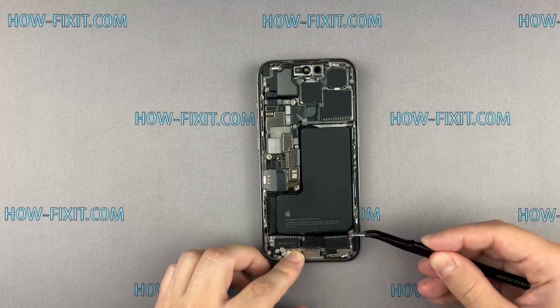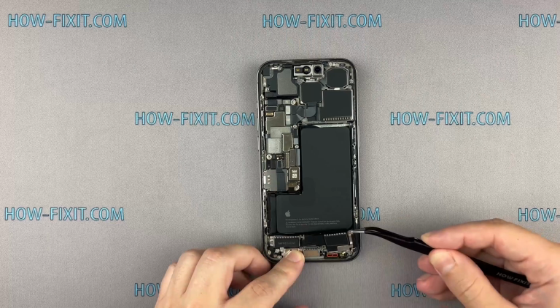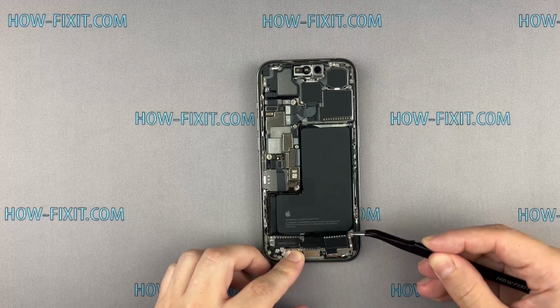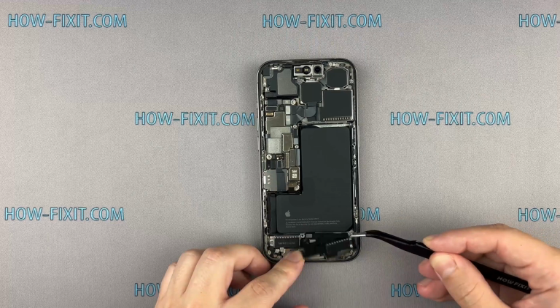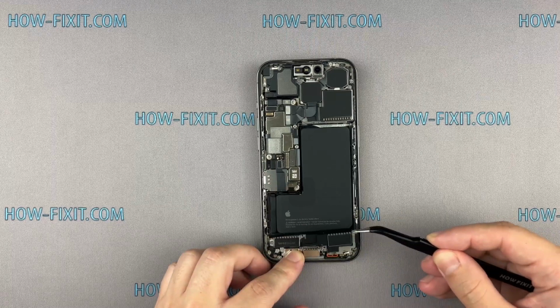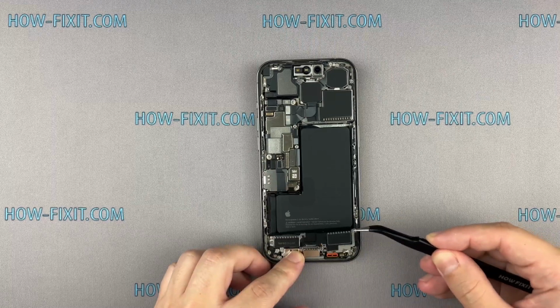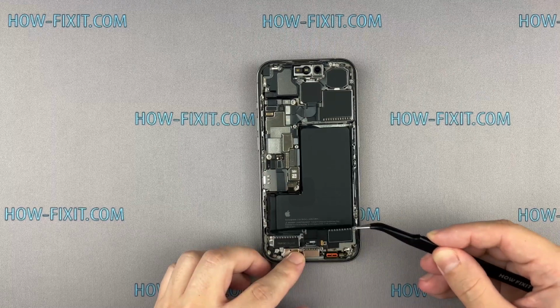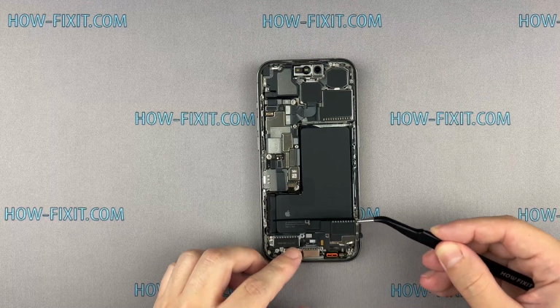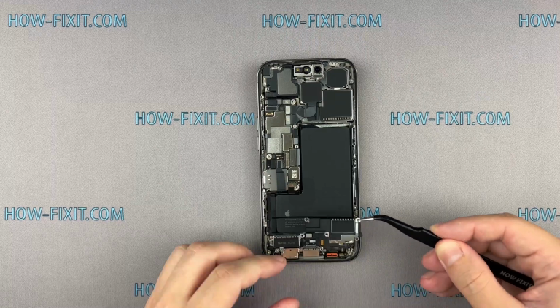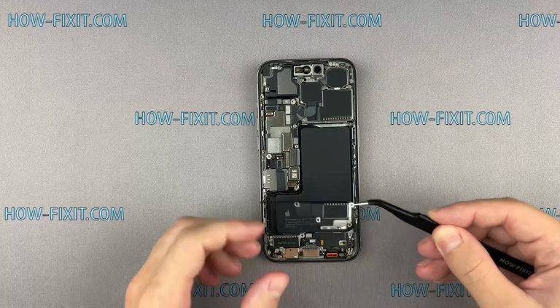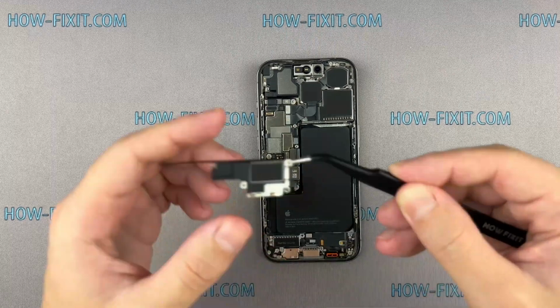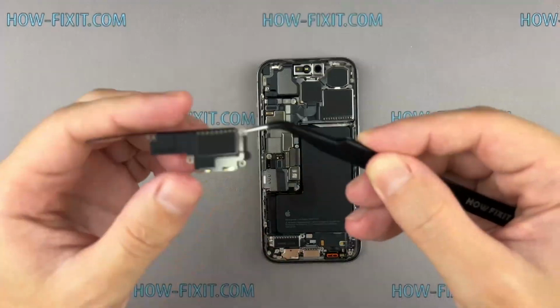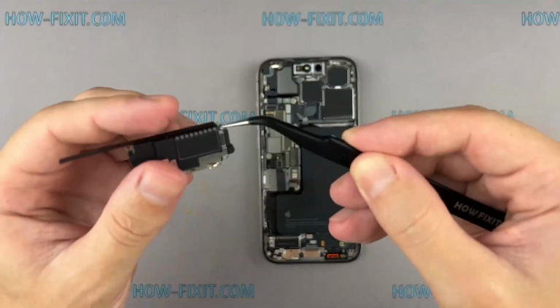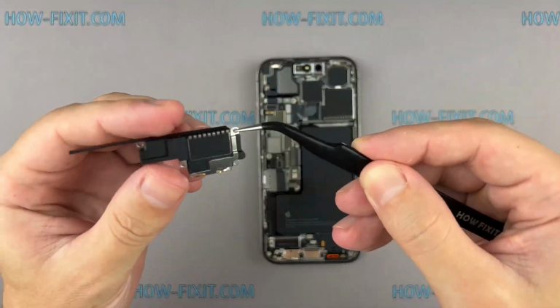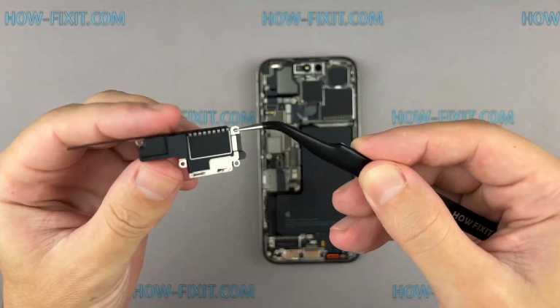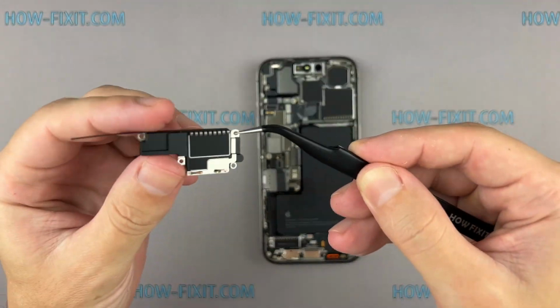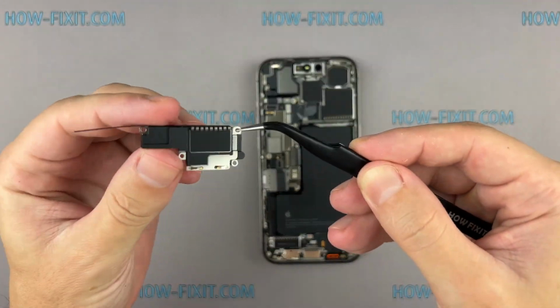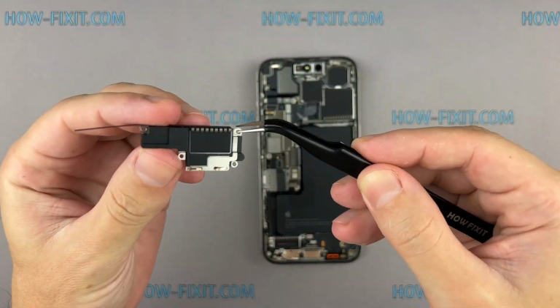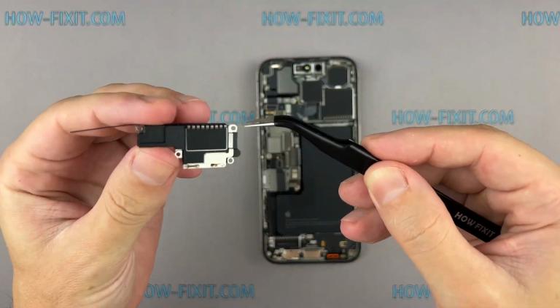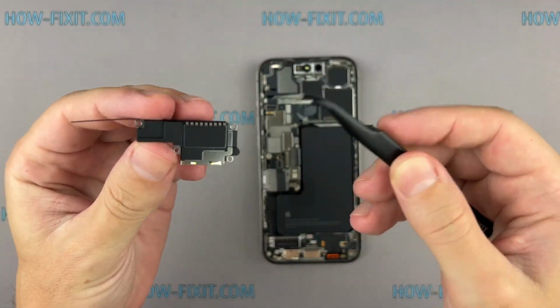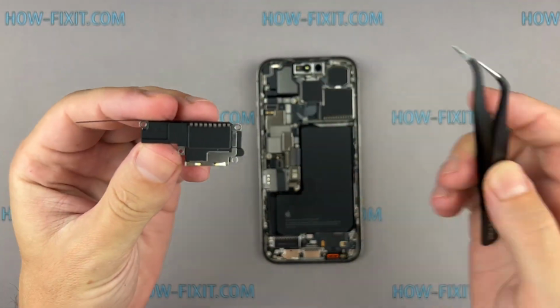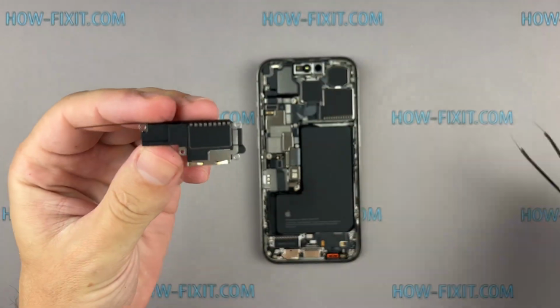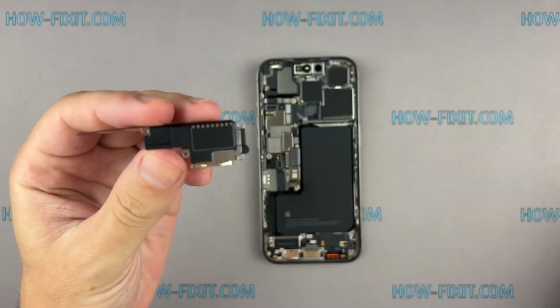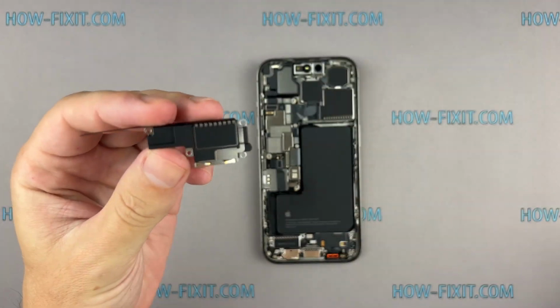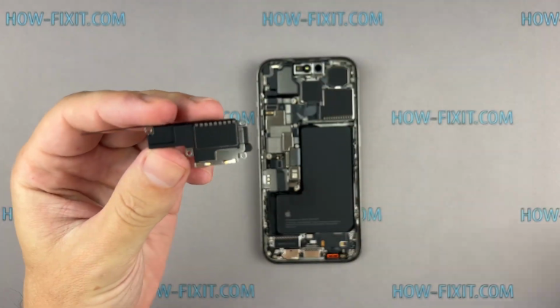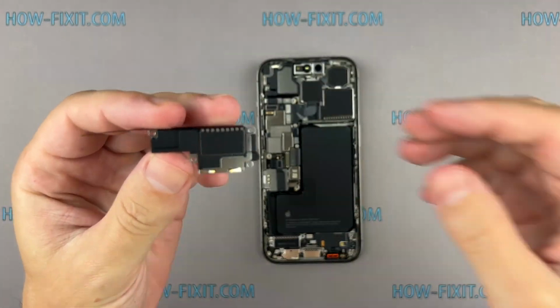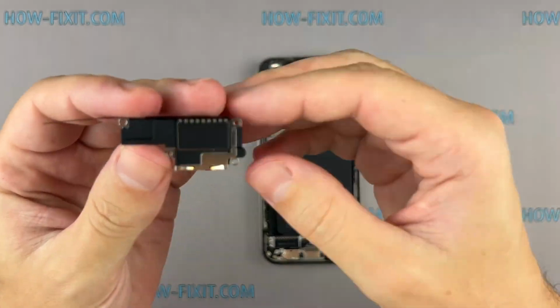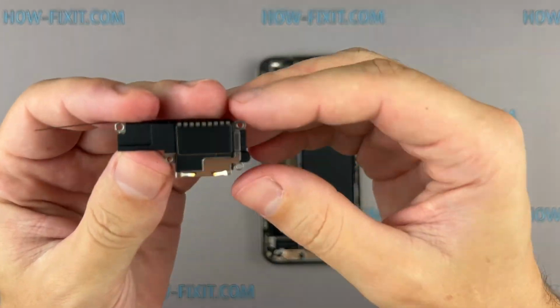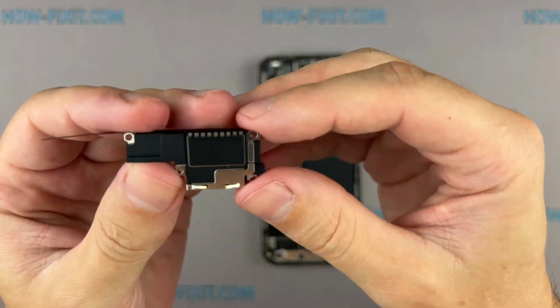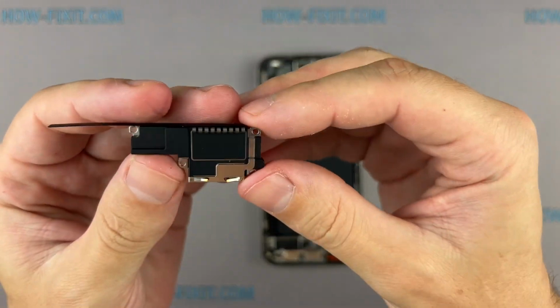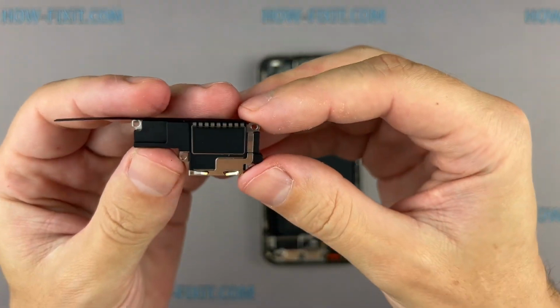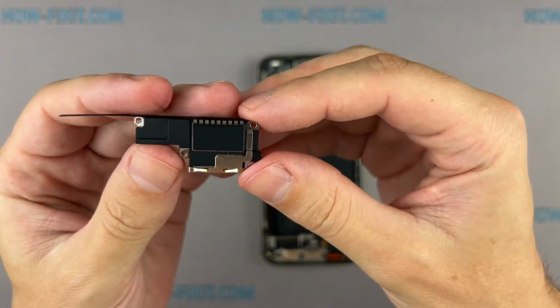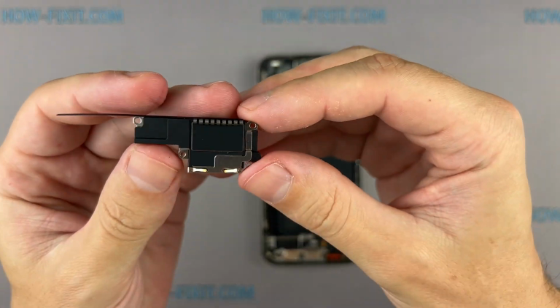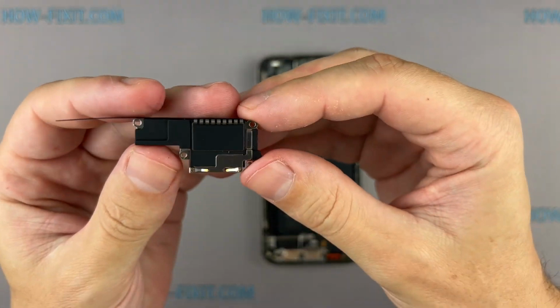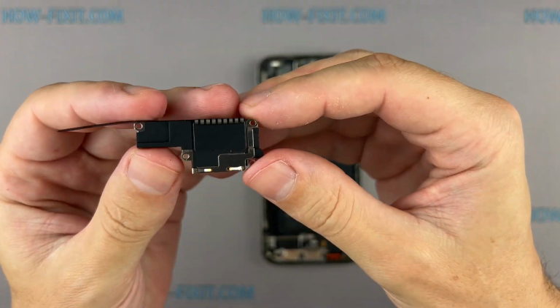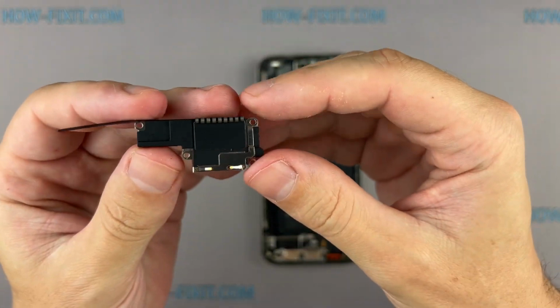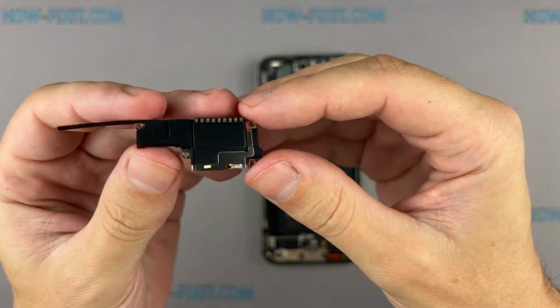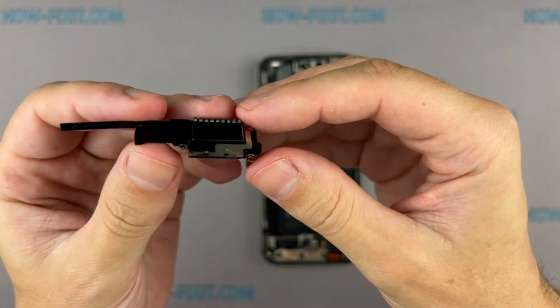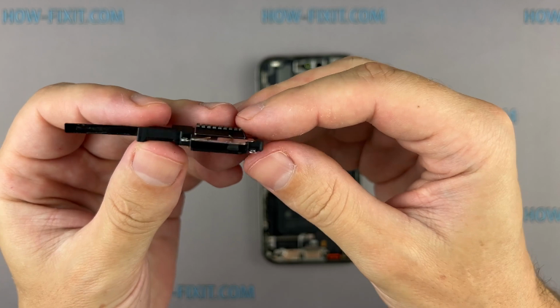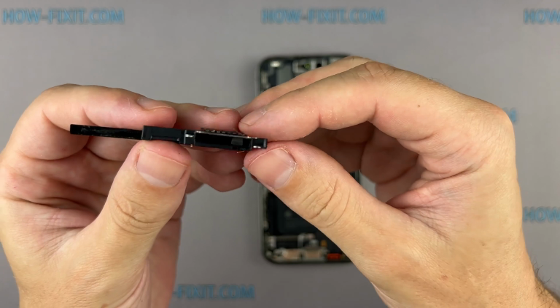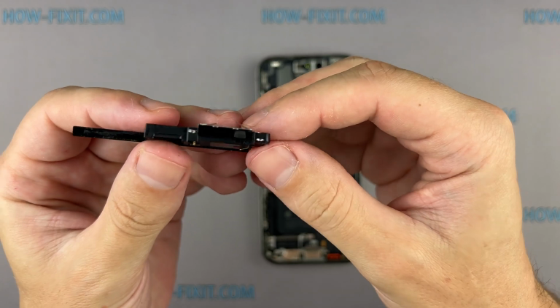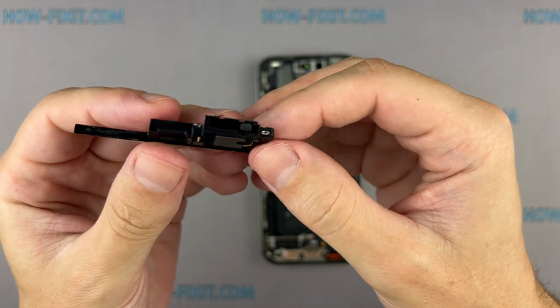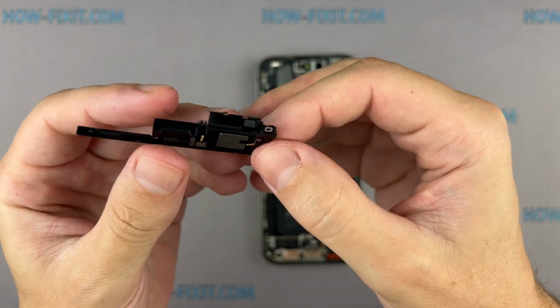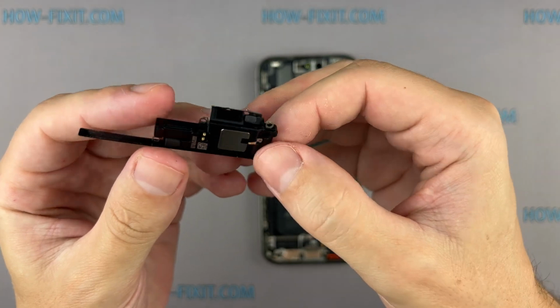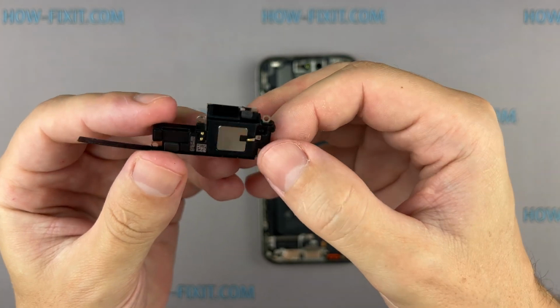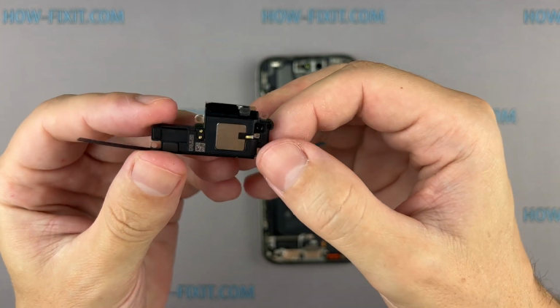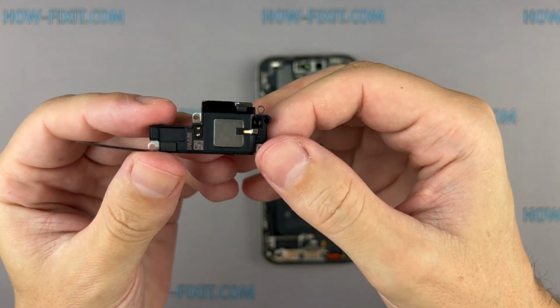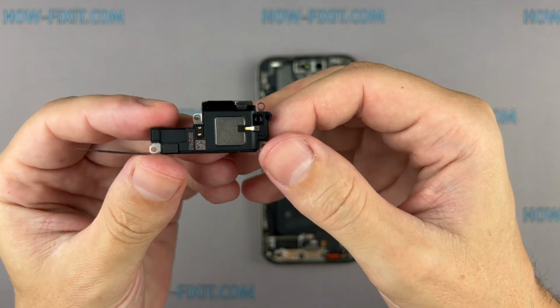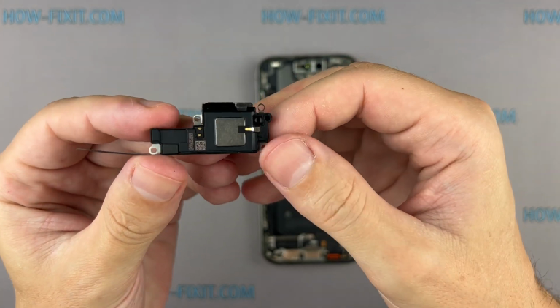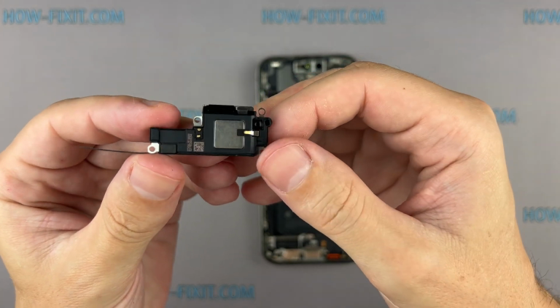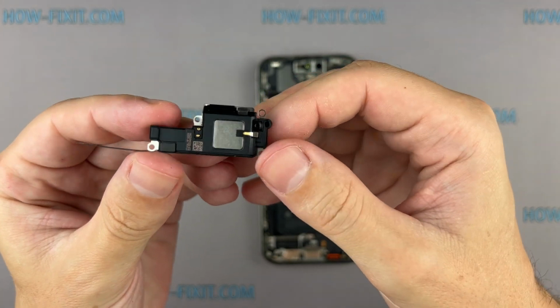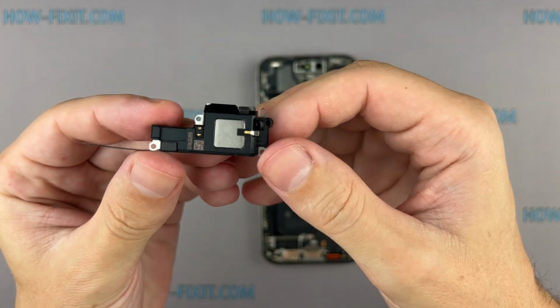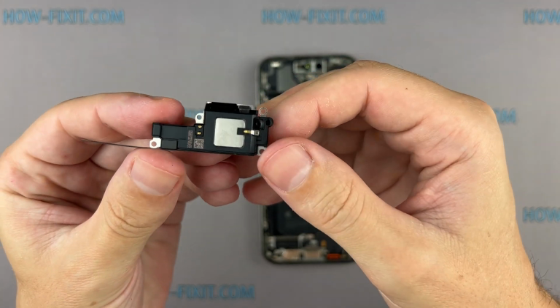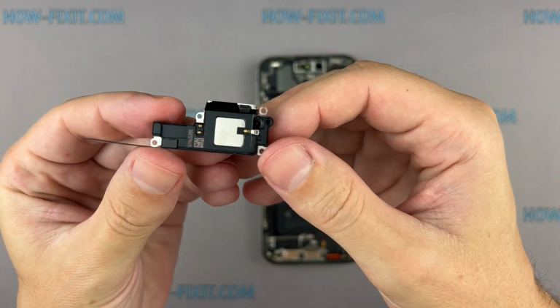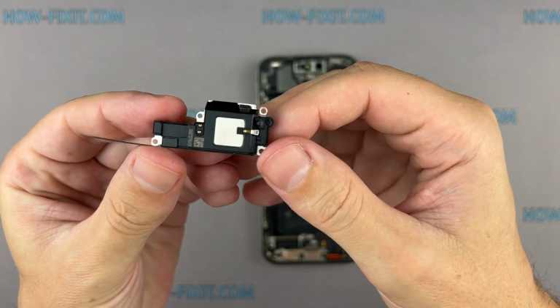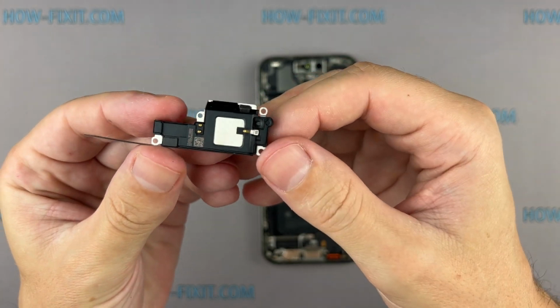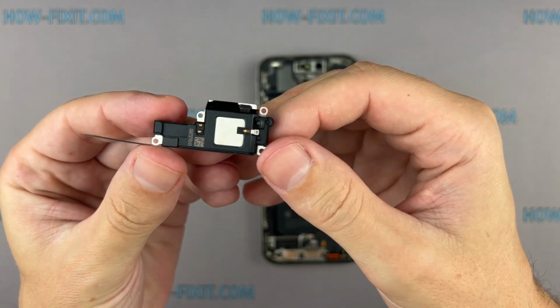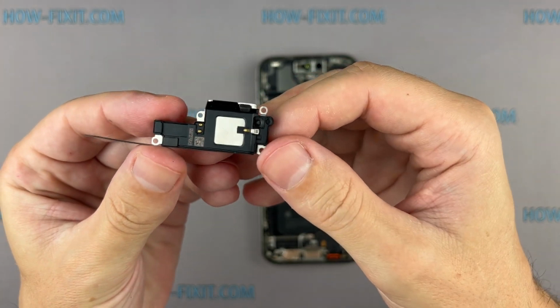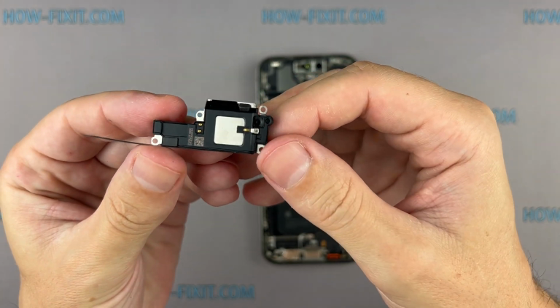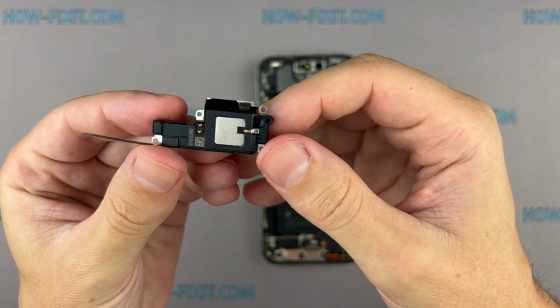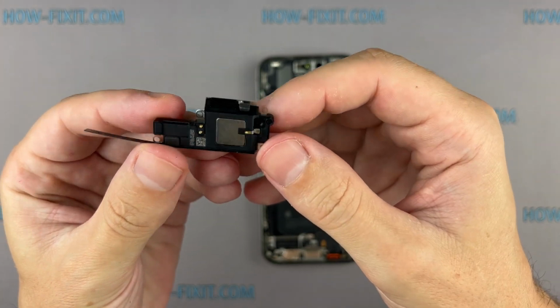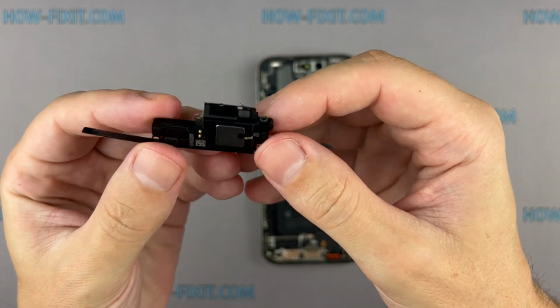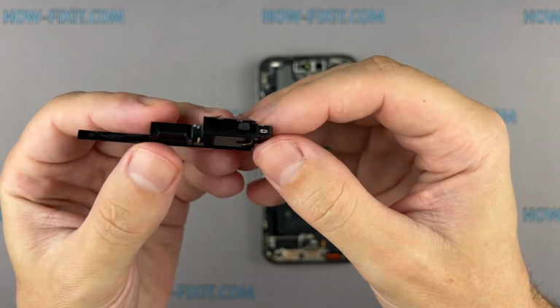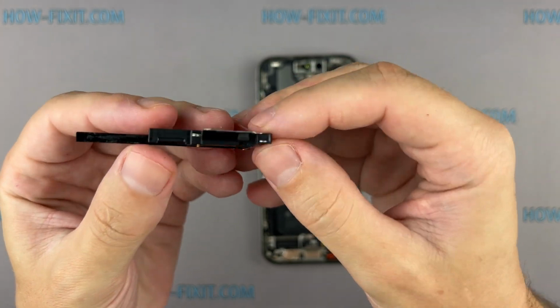Hello everyone, welcome to HowFixit. In this video guide, I'll show you how to replace the loudspeaker on the iPhone 15 Pro.